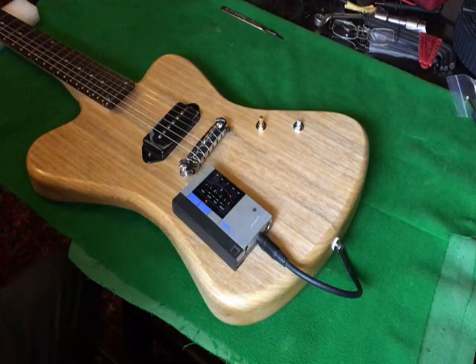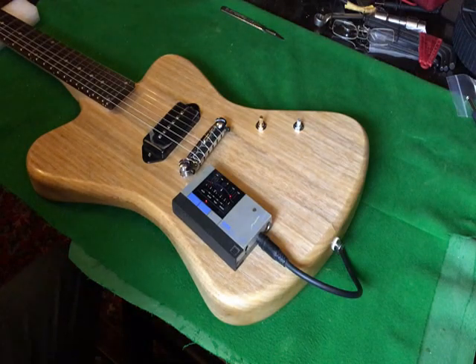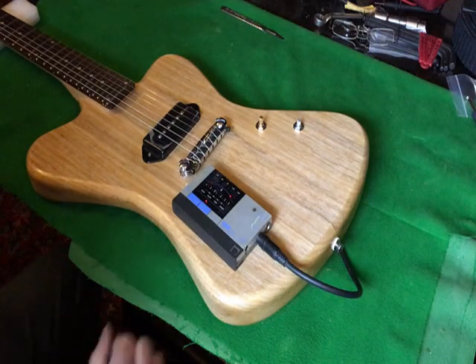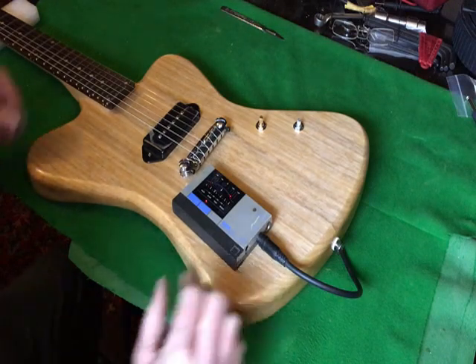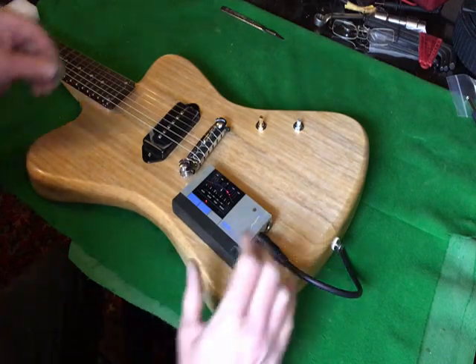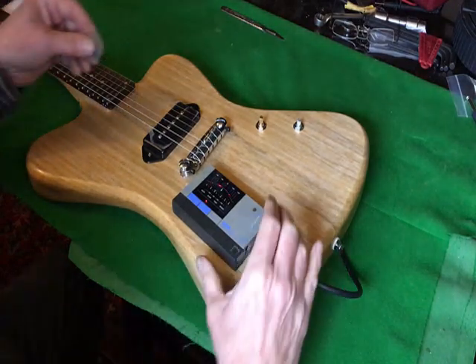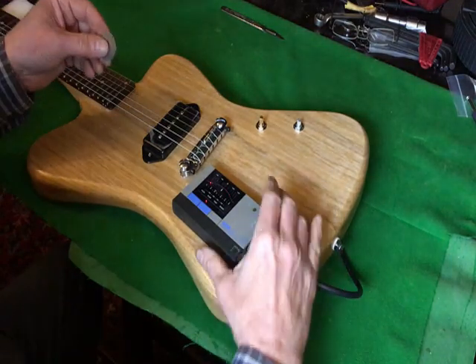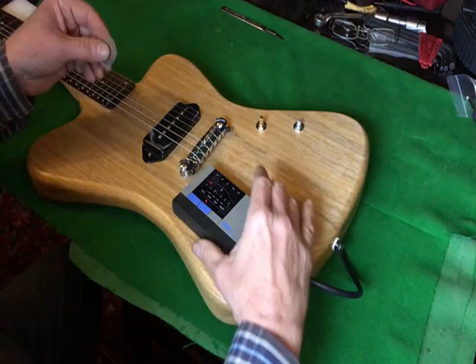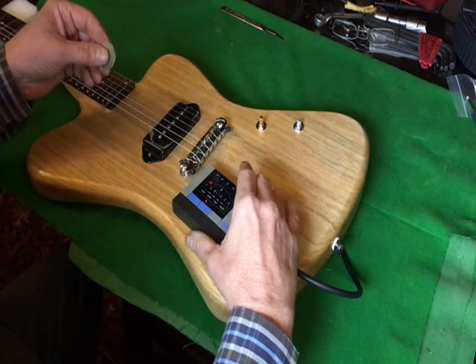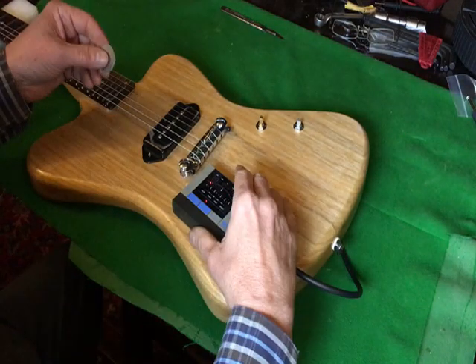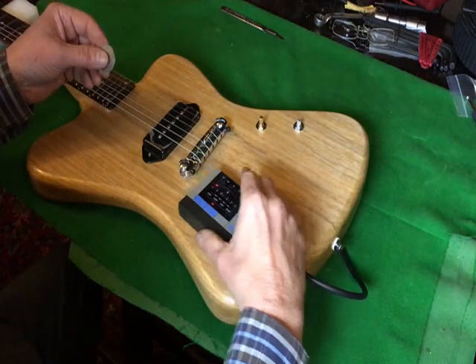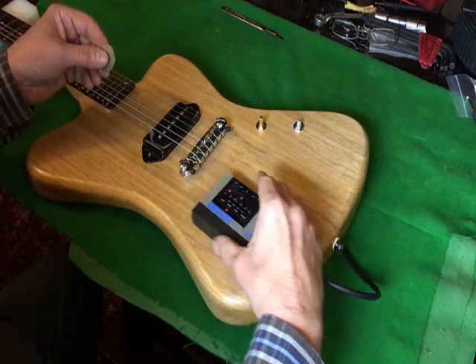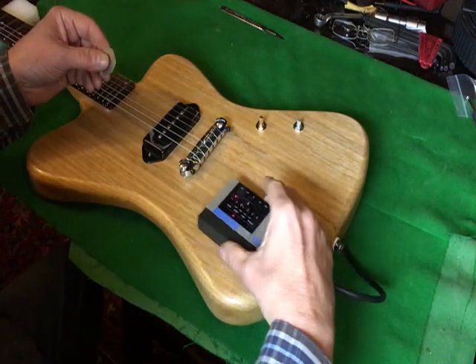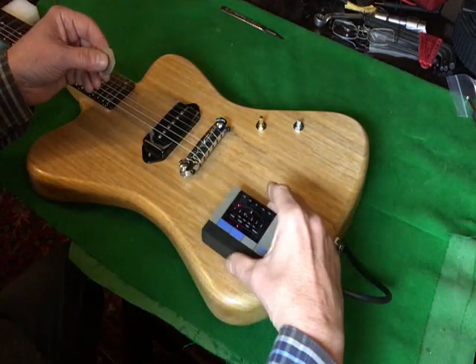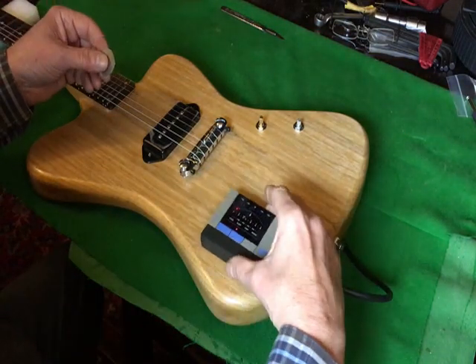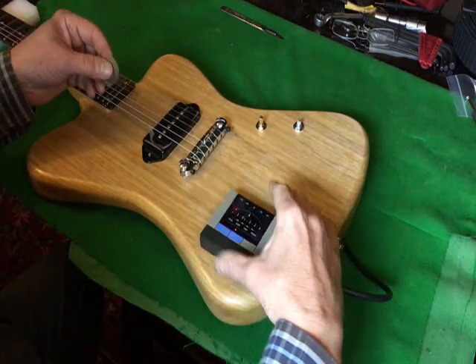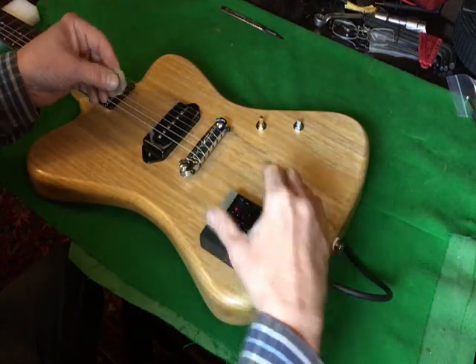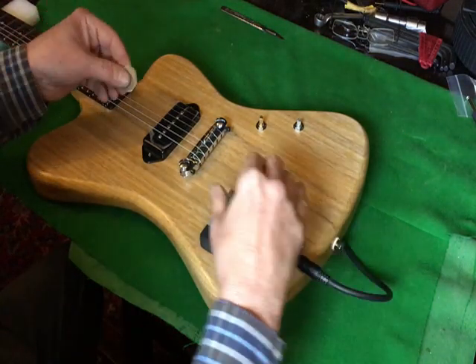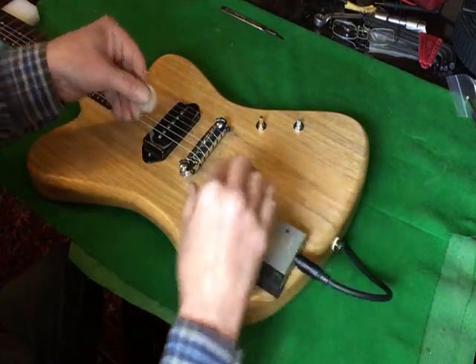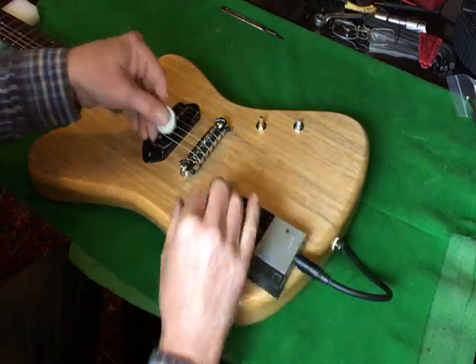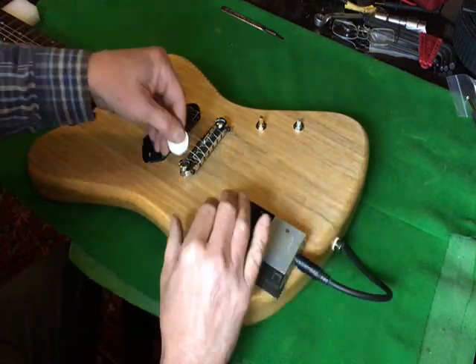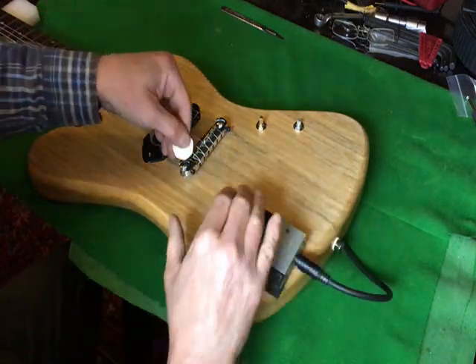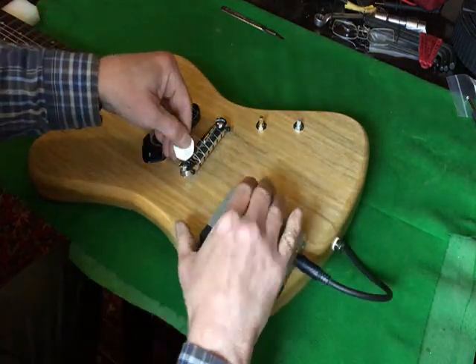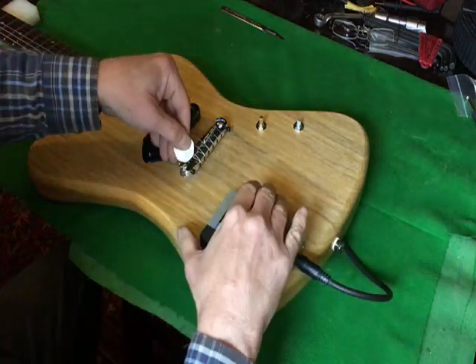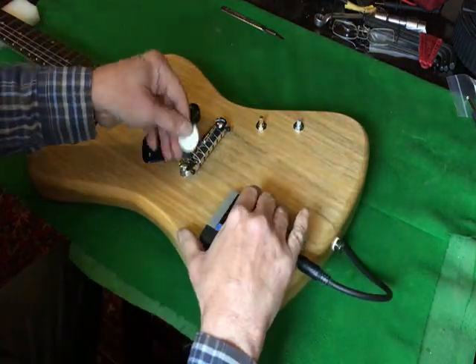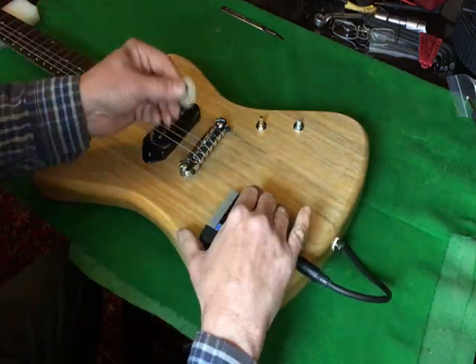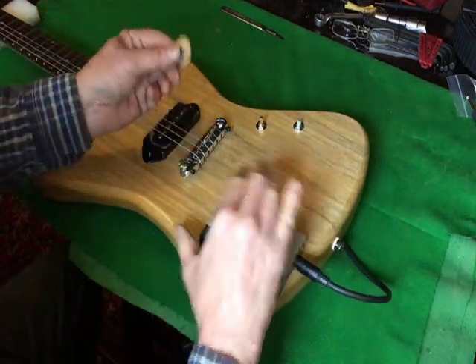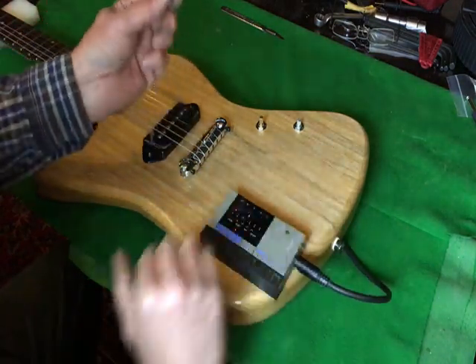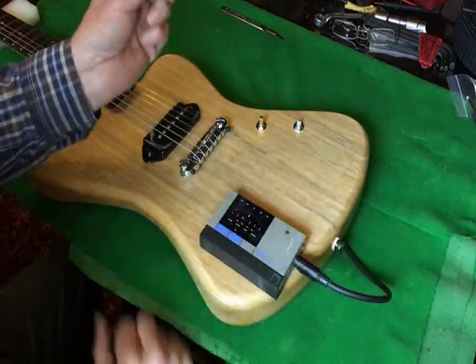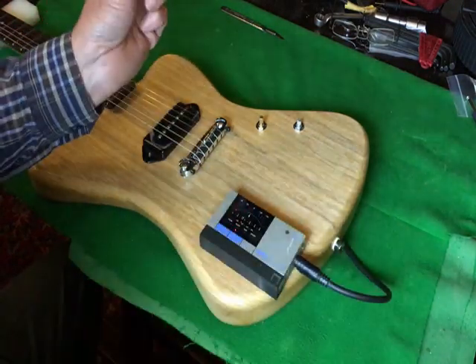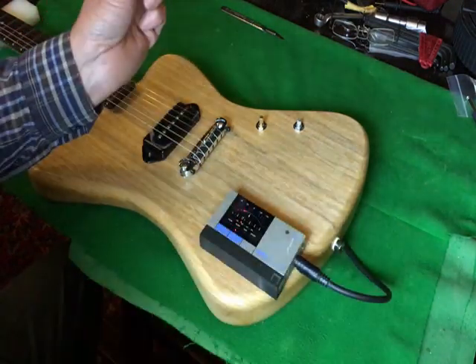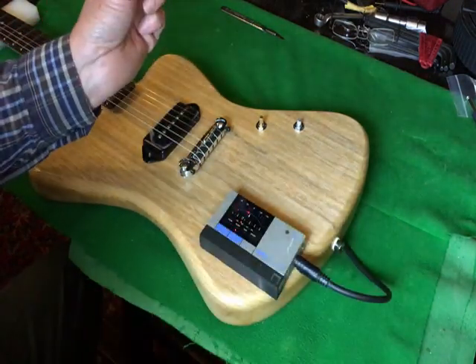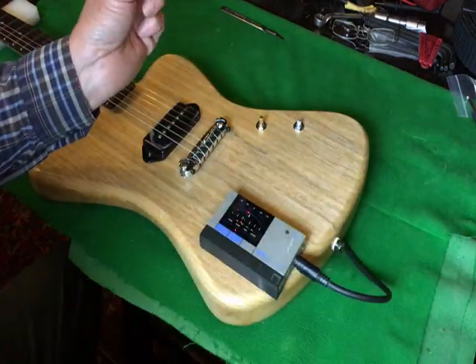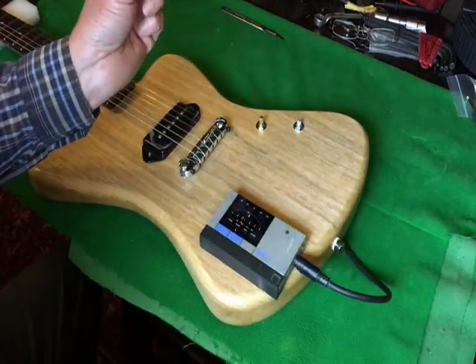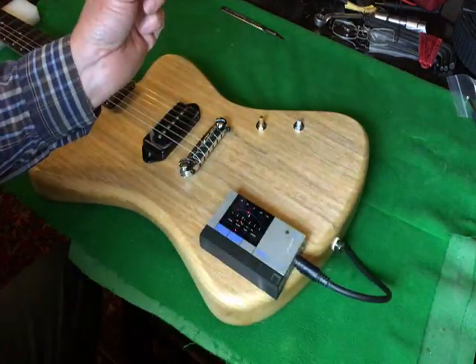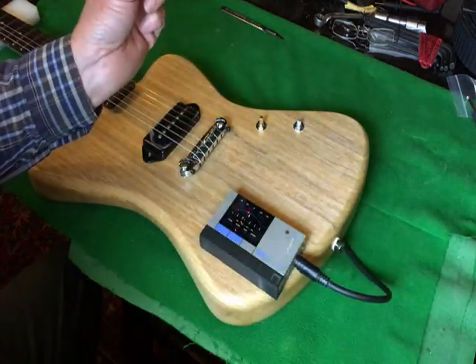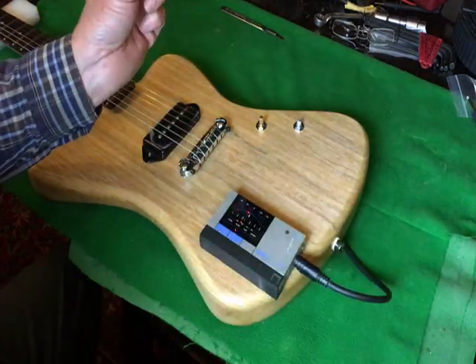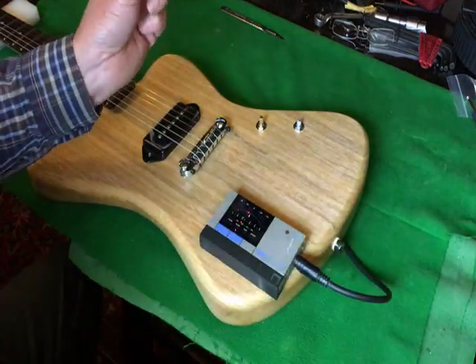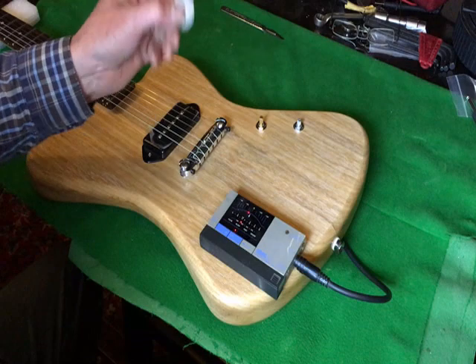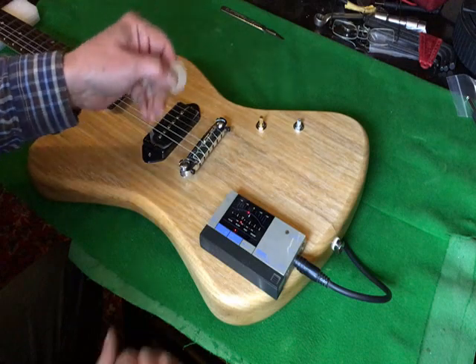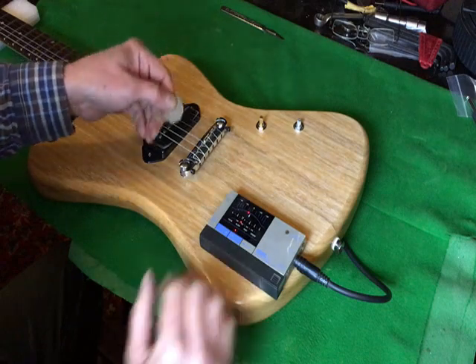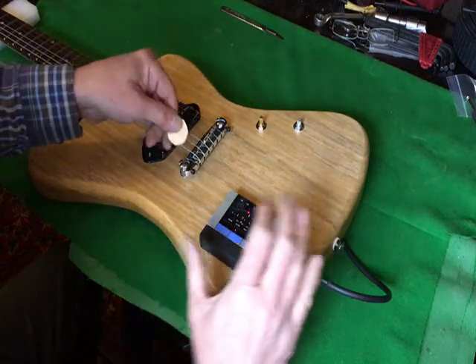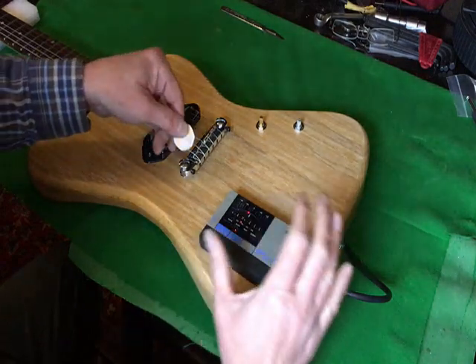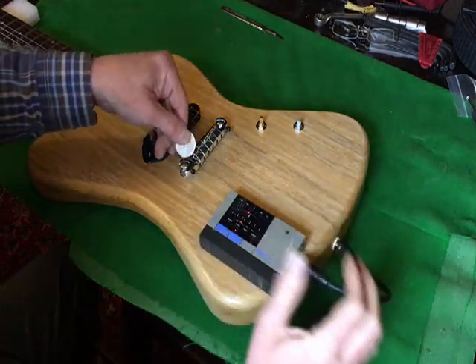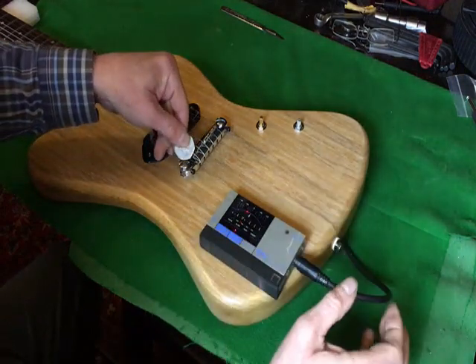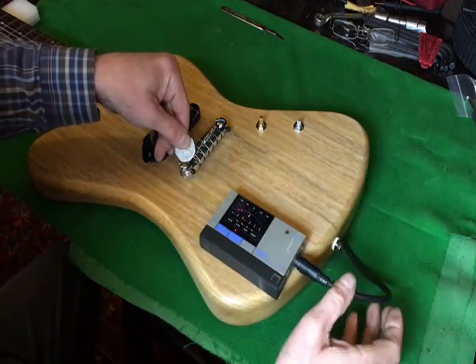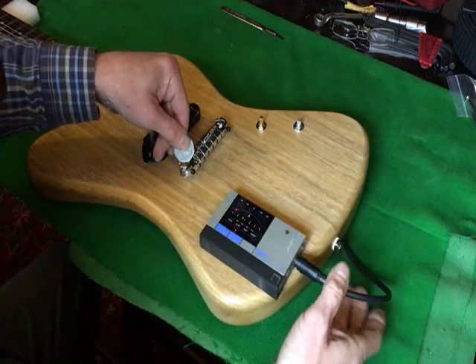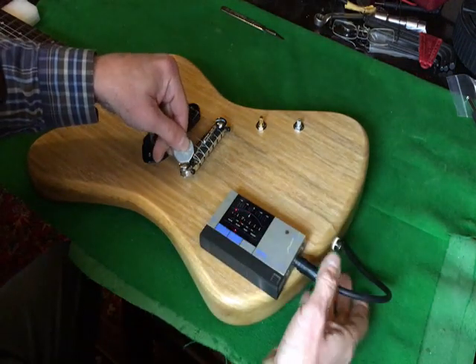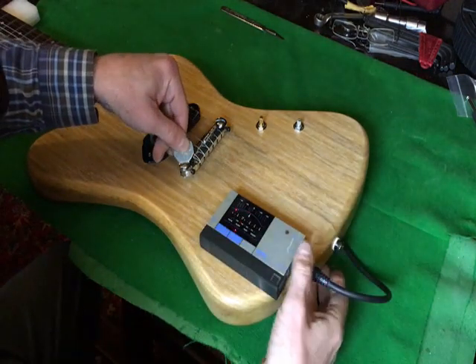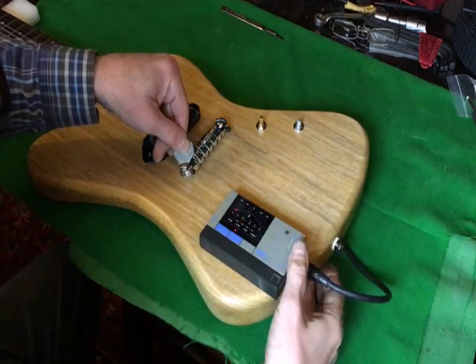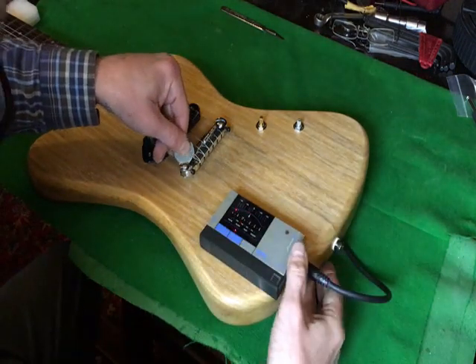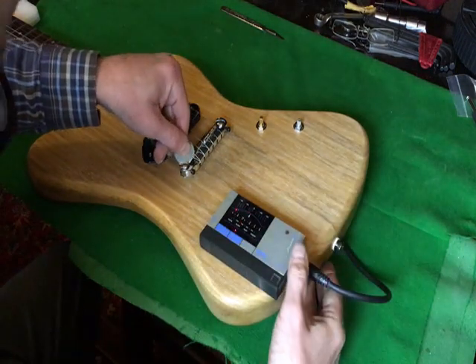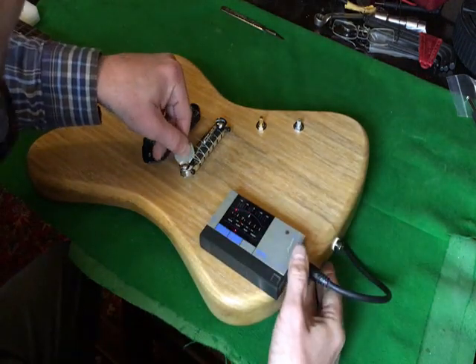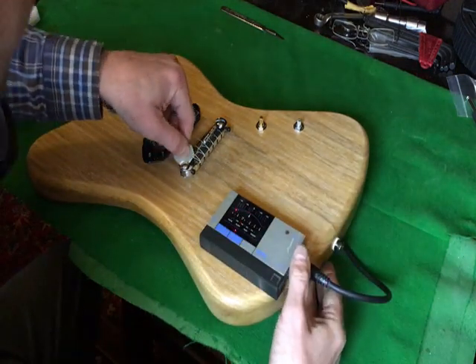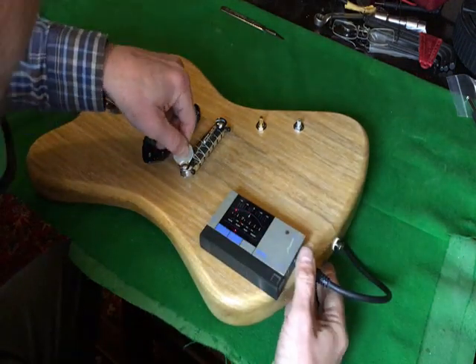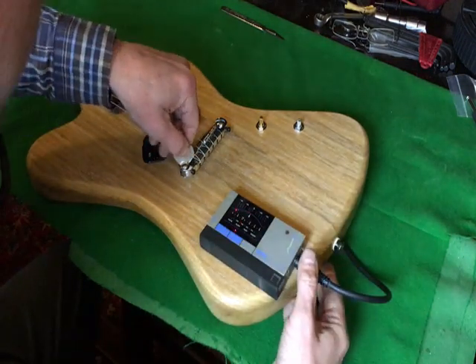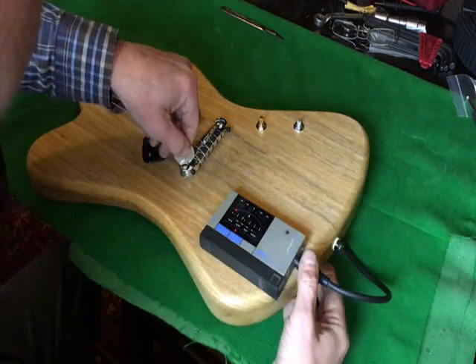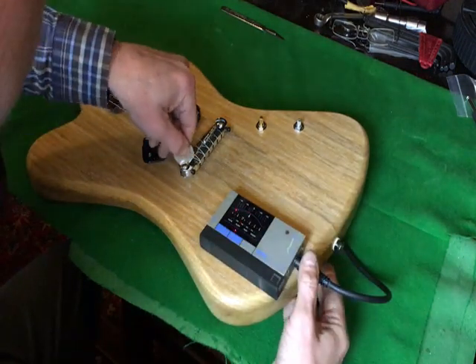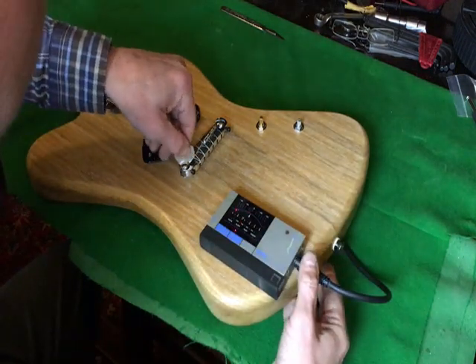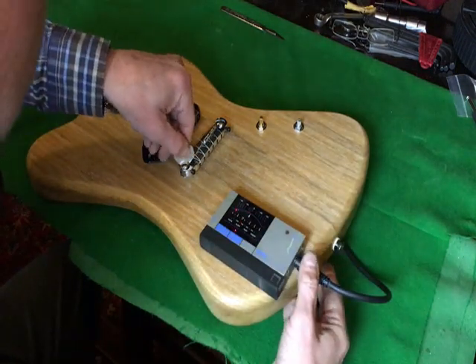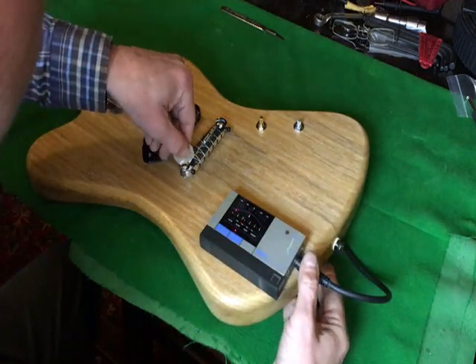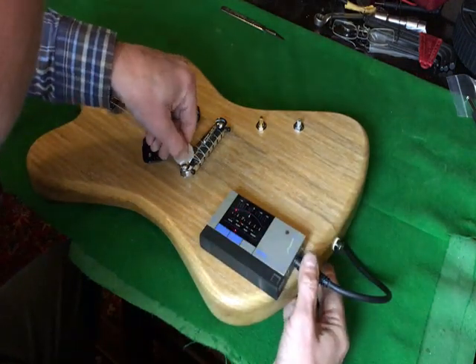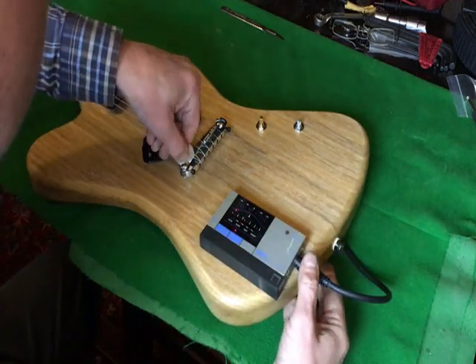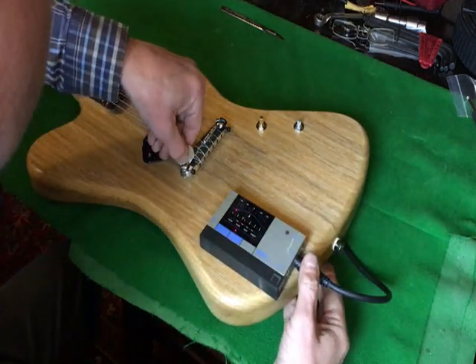I need to bring the bridge height down slightly. The nearest thing I can find for adjusting these studs is a 50 pence piece.